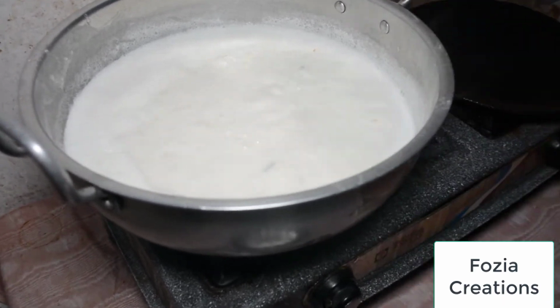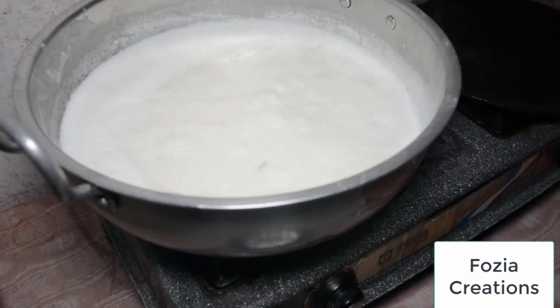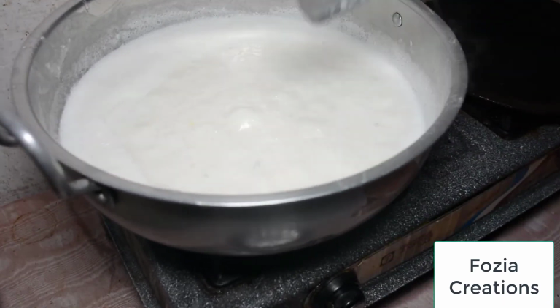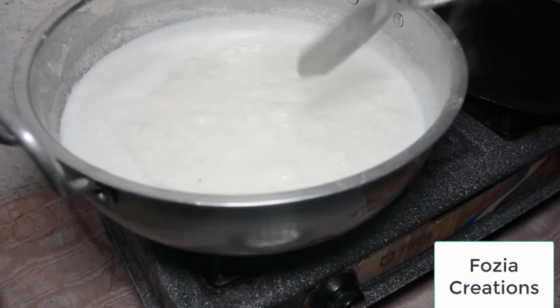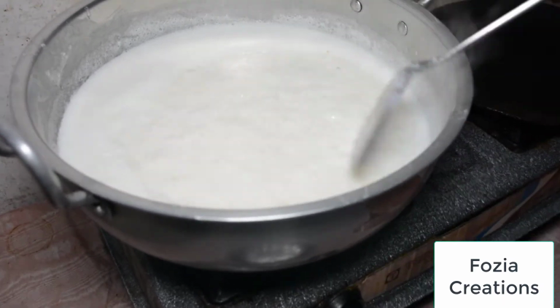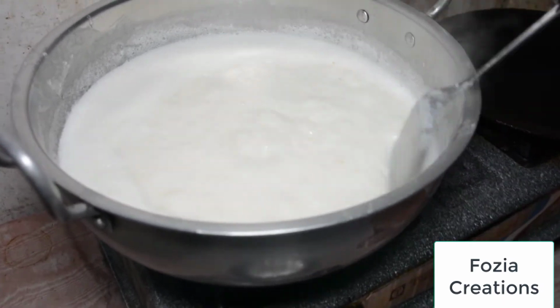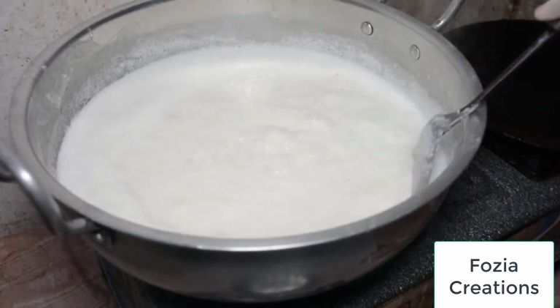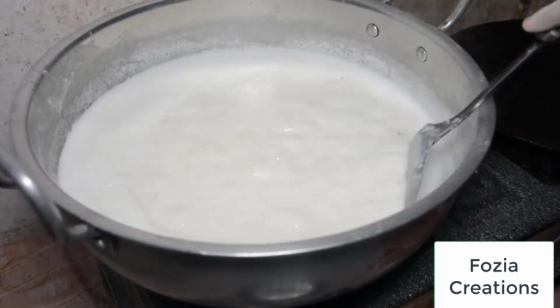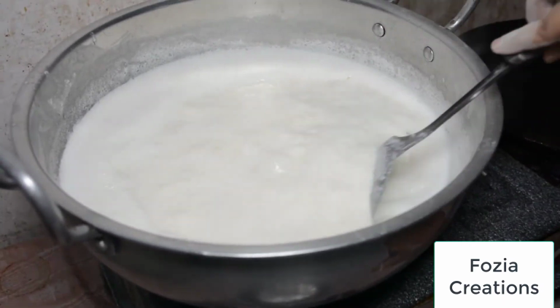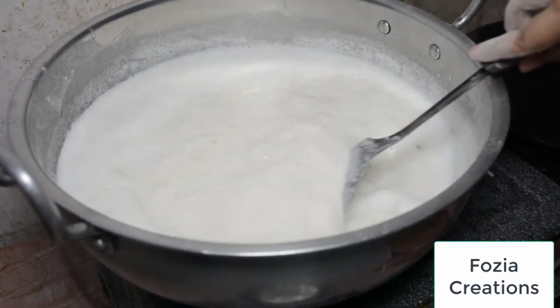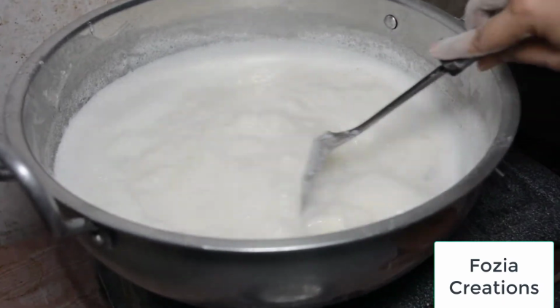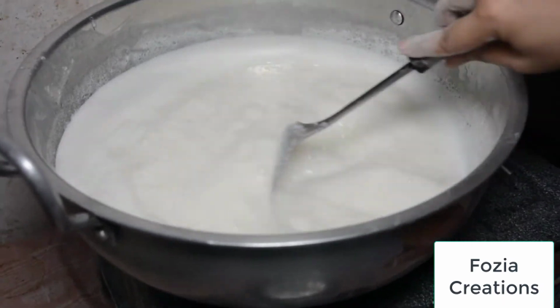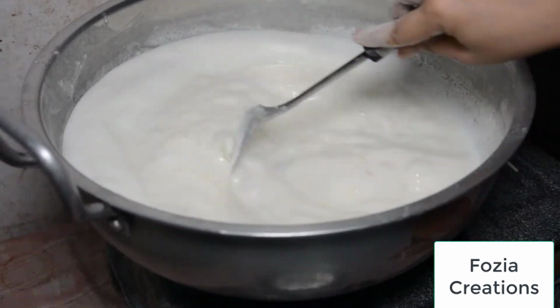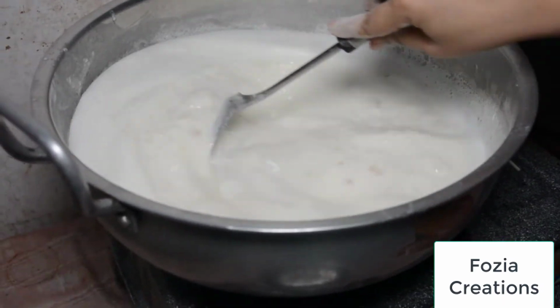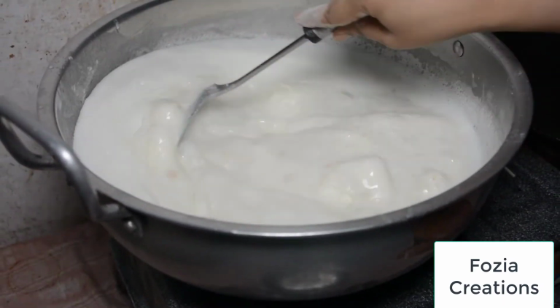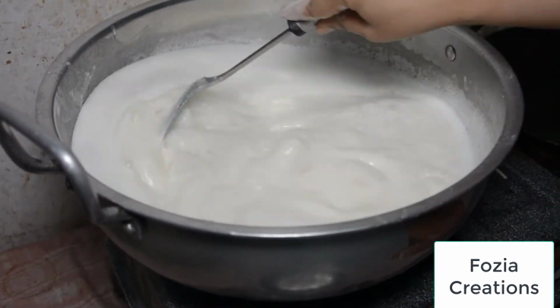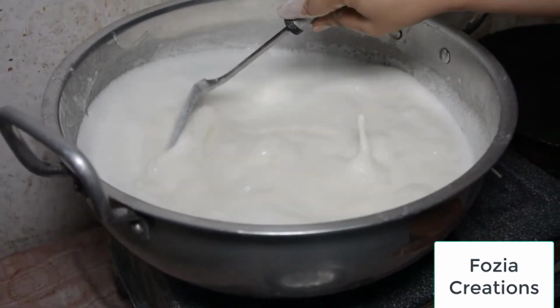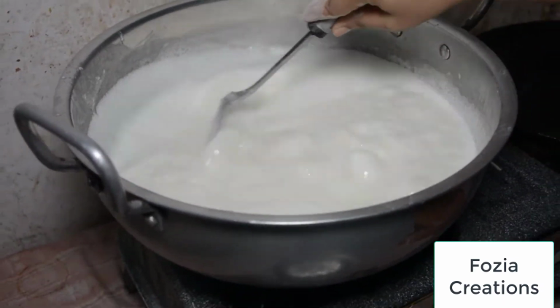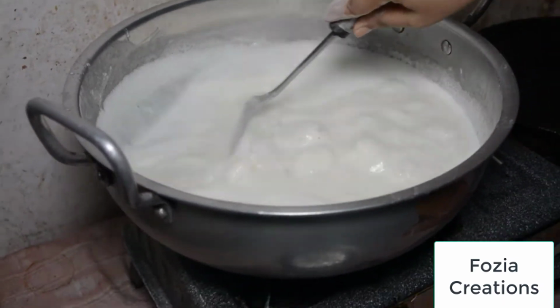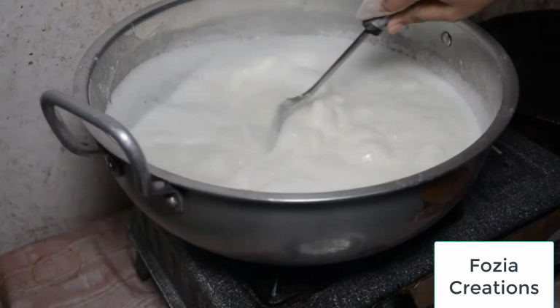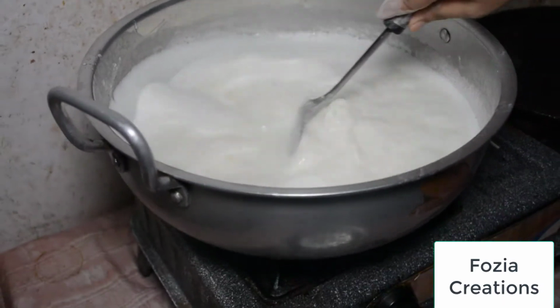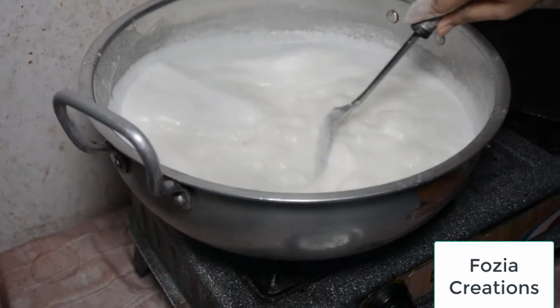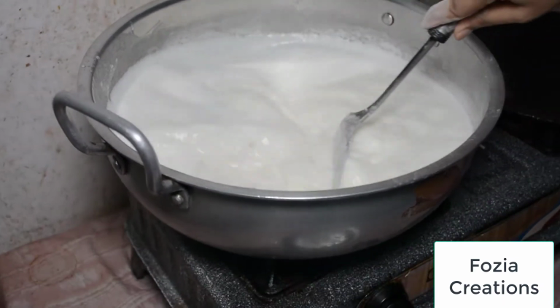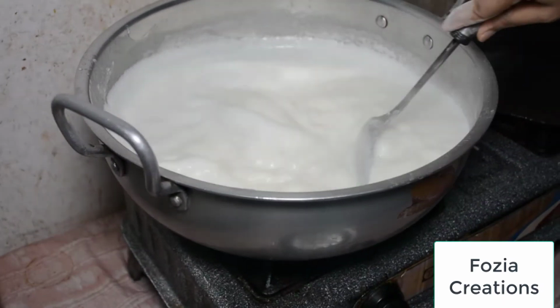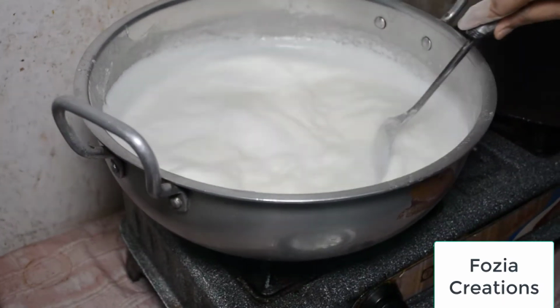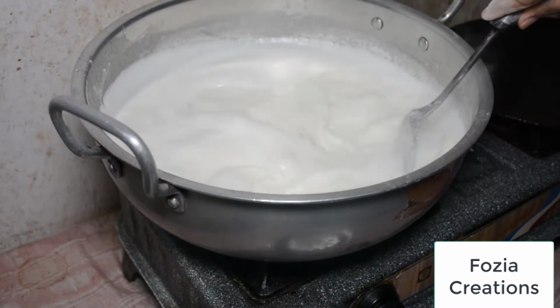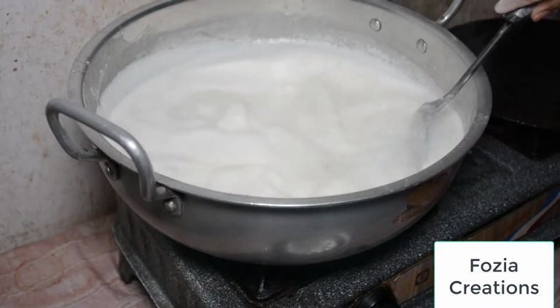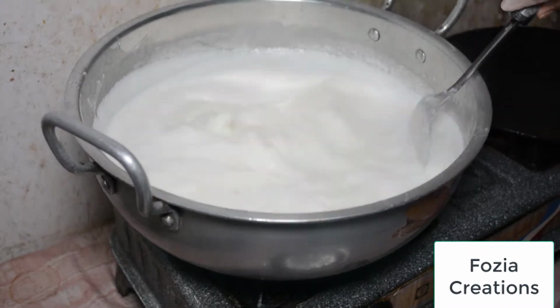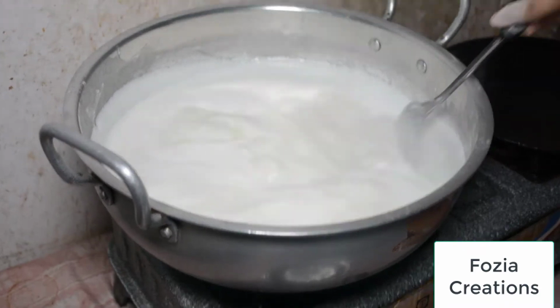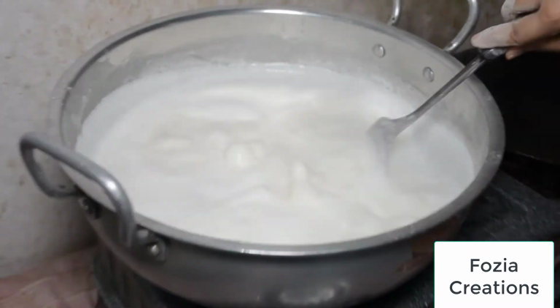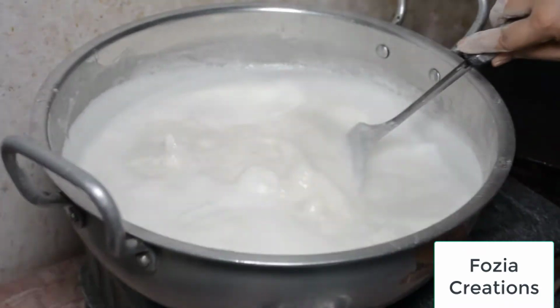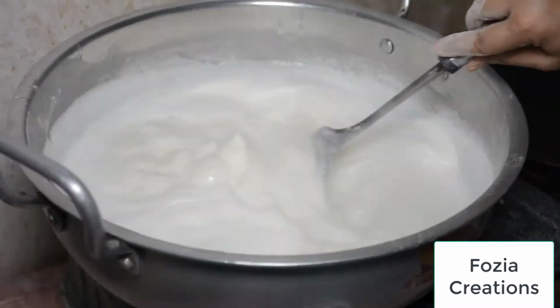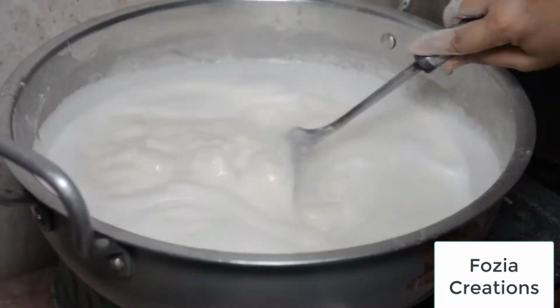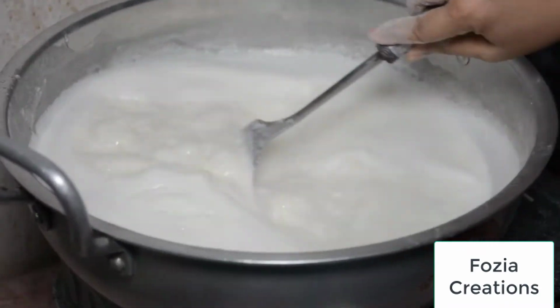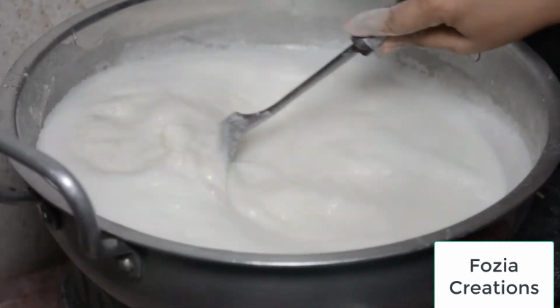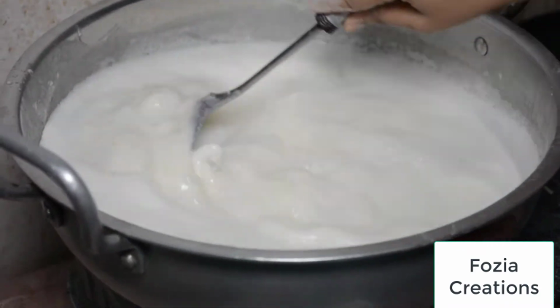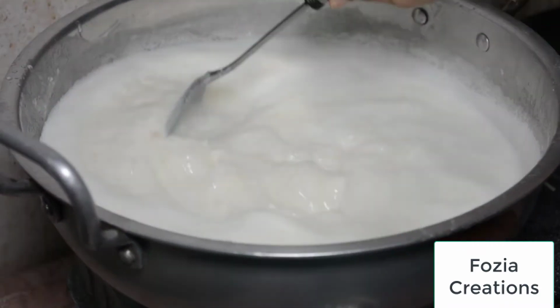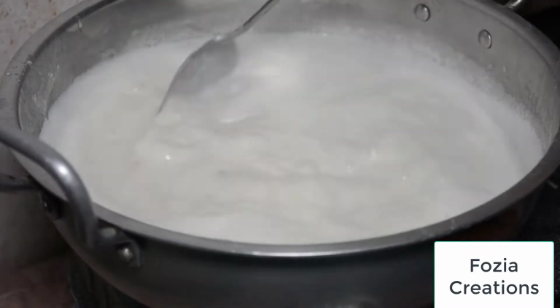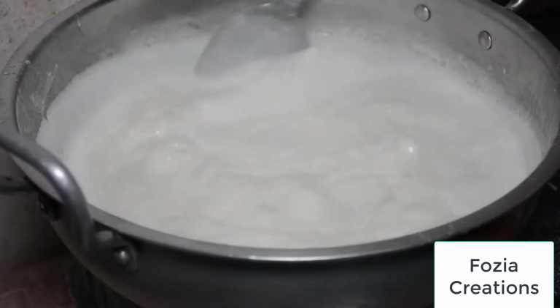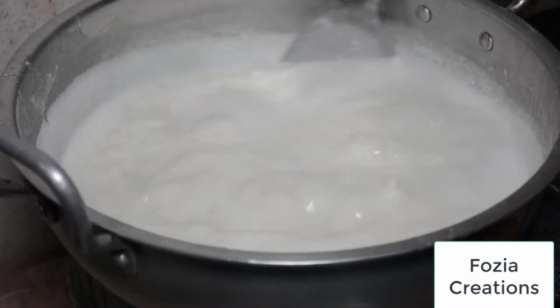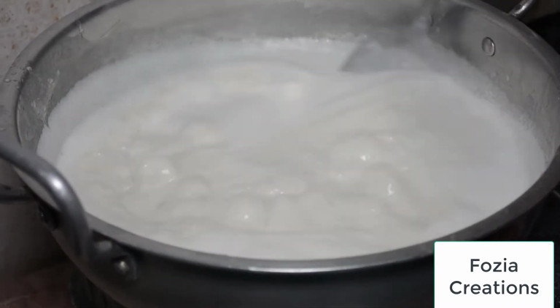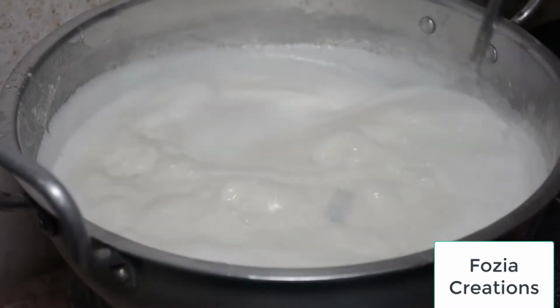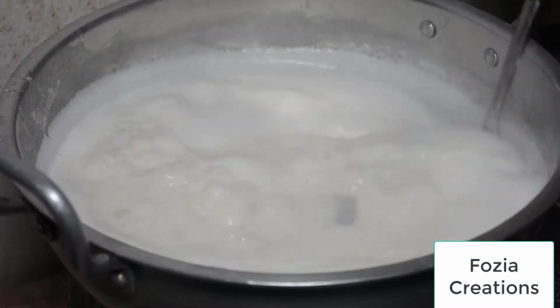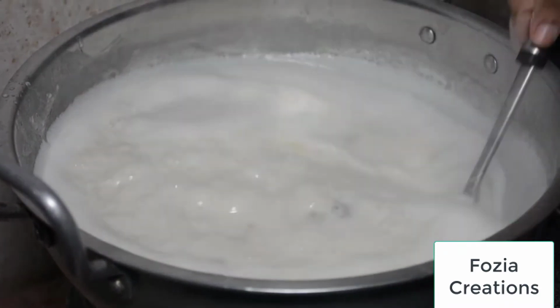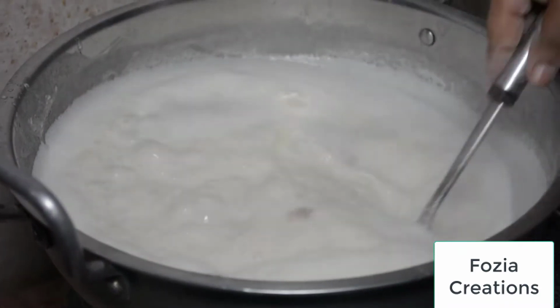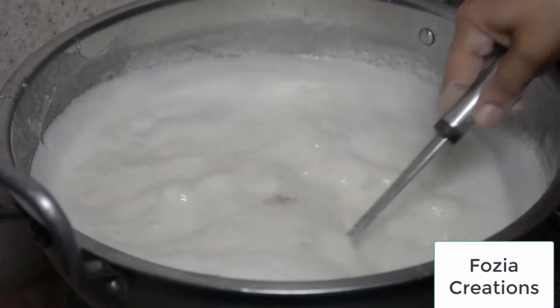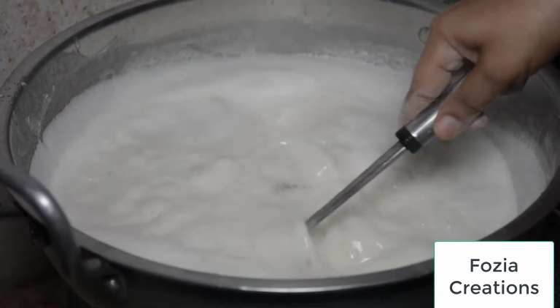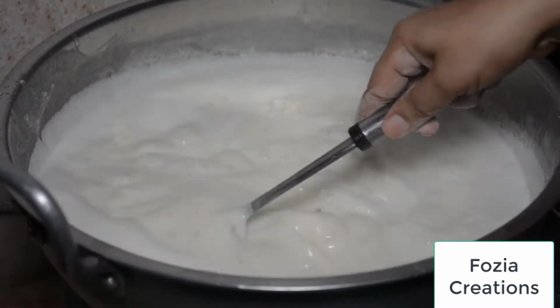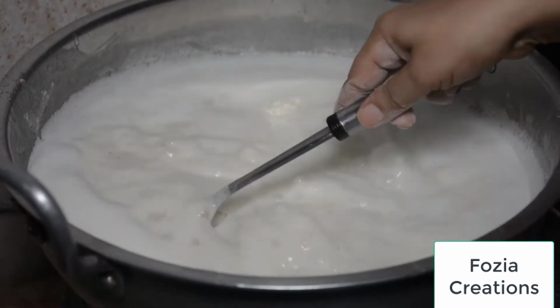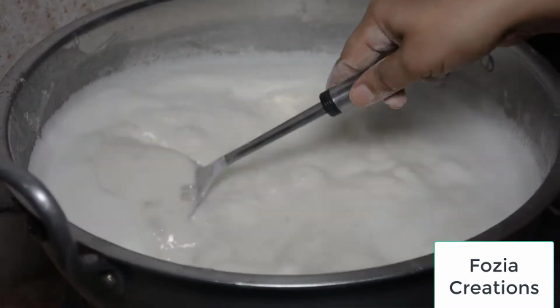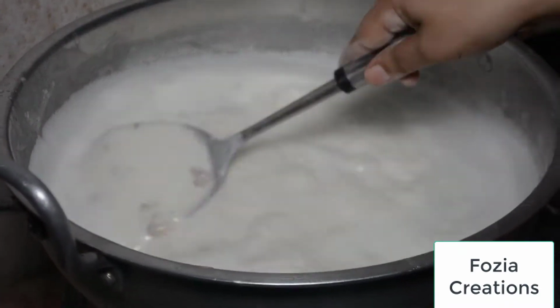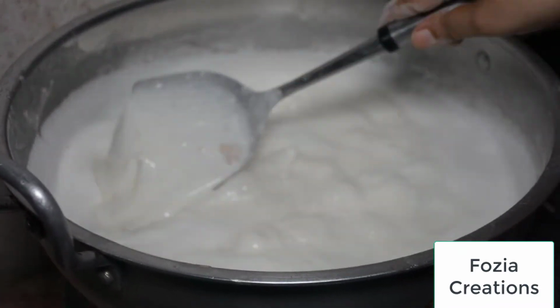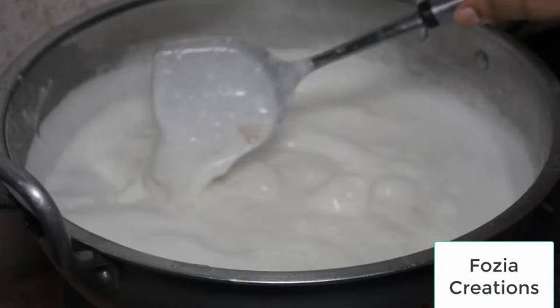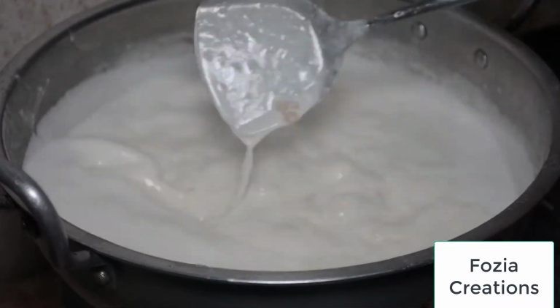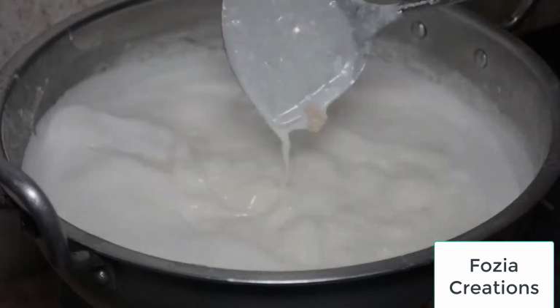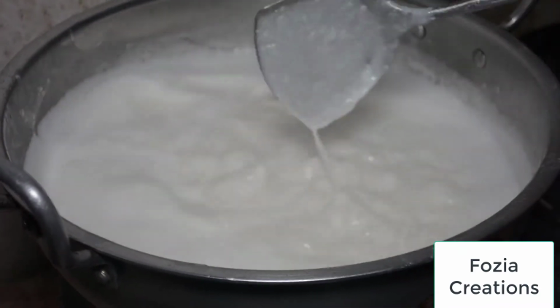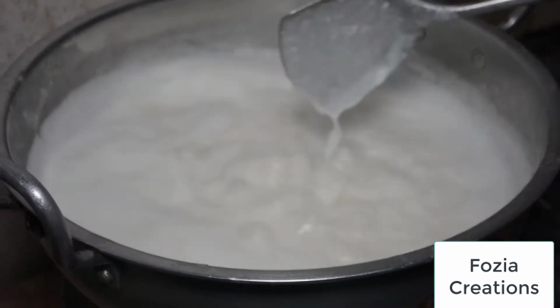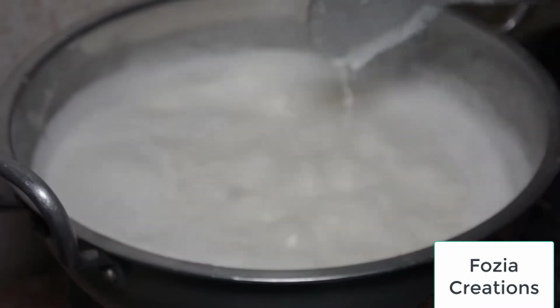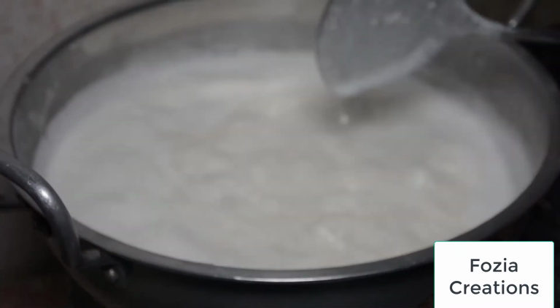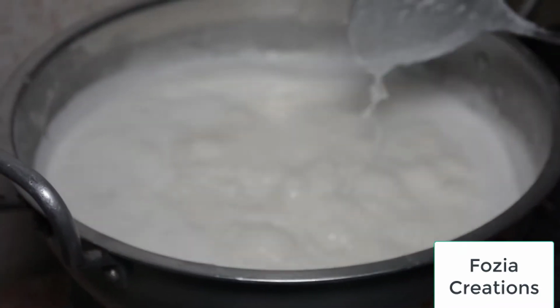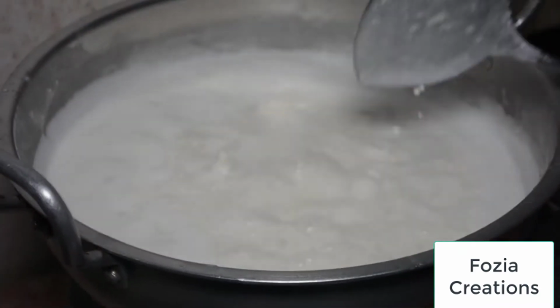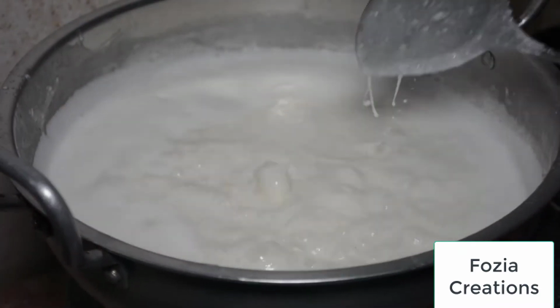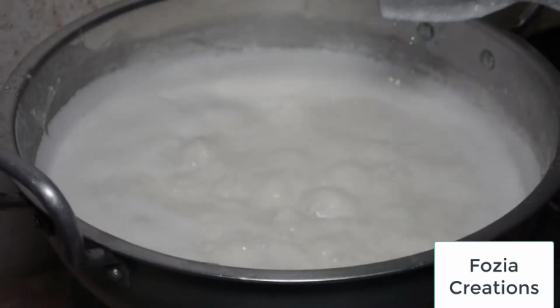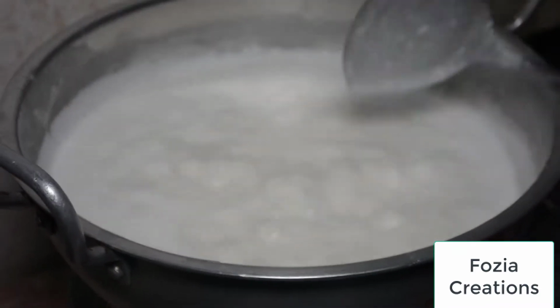Then we will put it in the mix — each time we put the pan in its way to keep it. You will keep the heat for the heat.